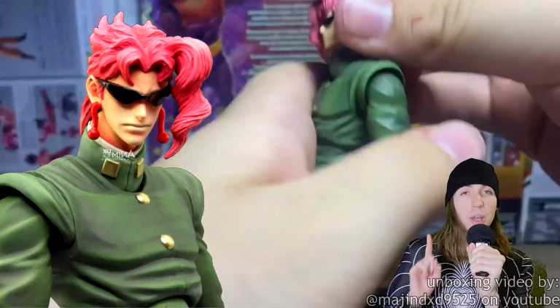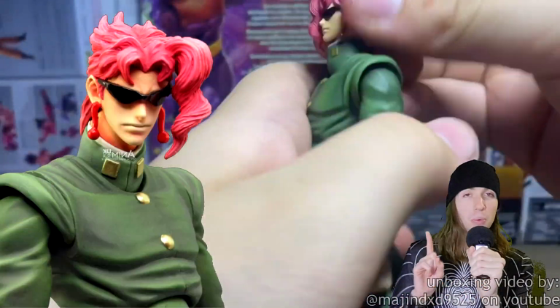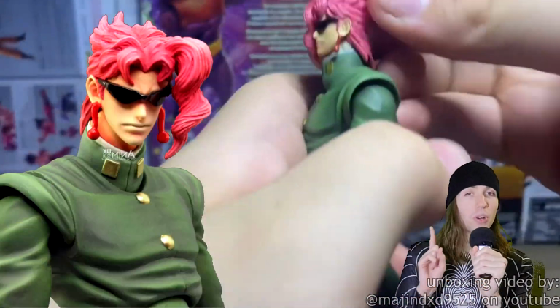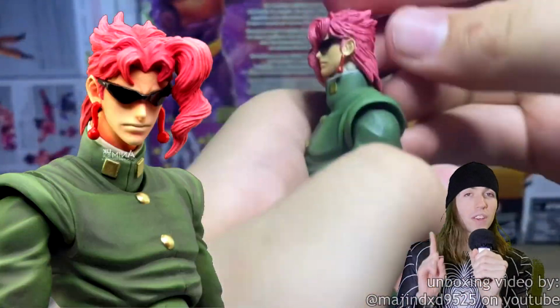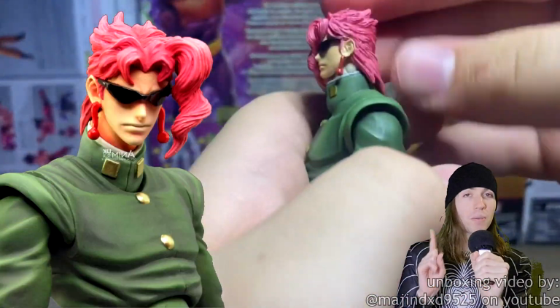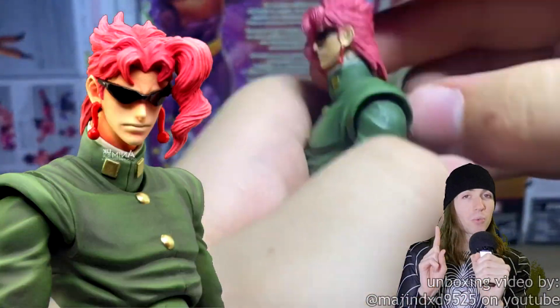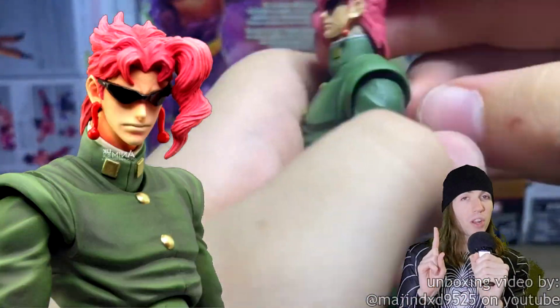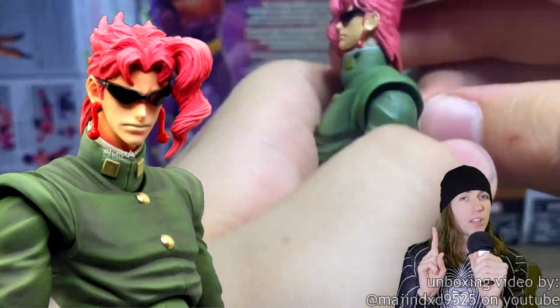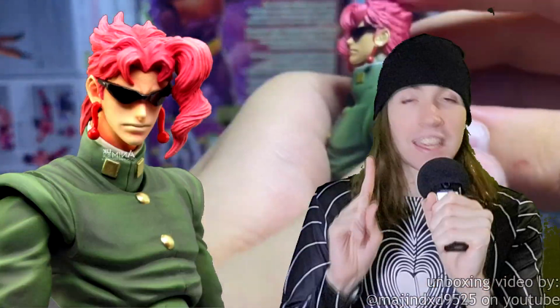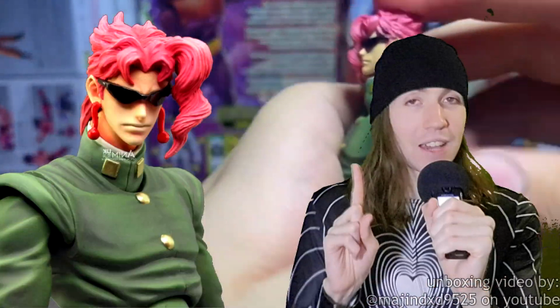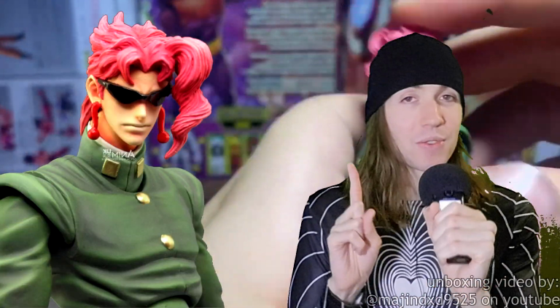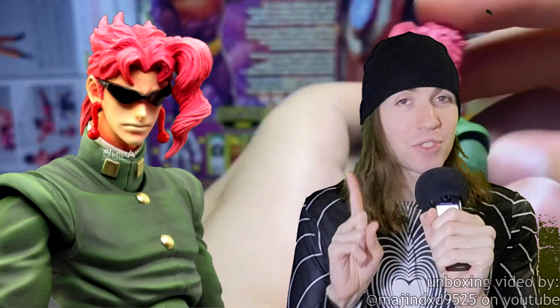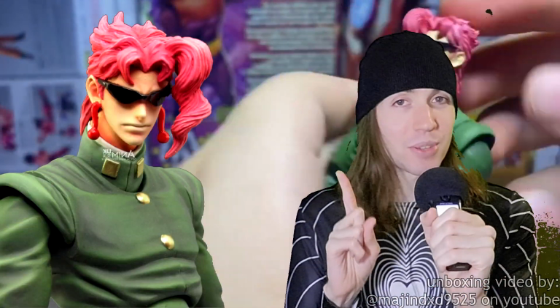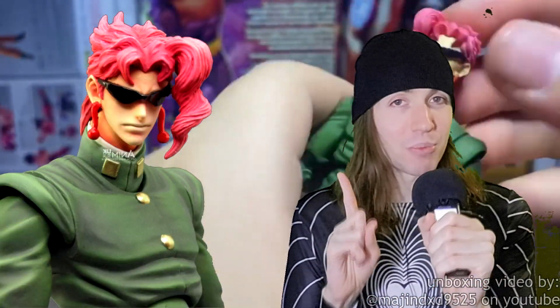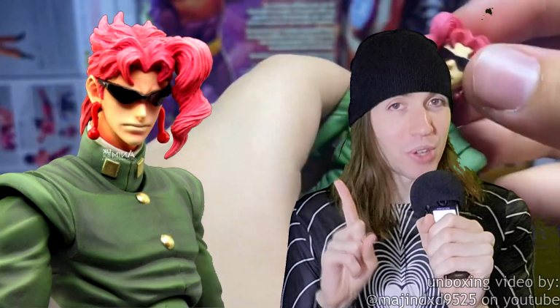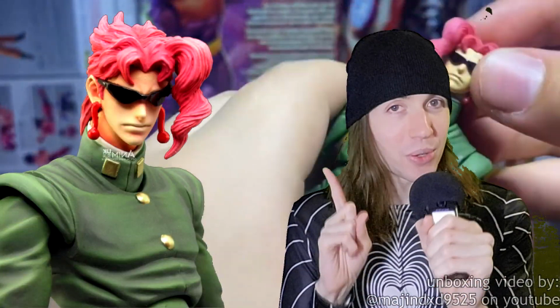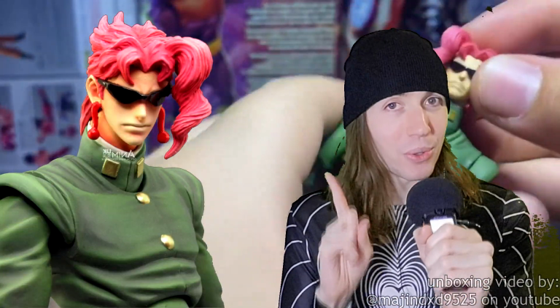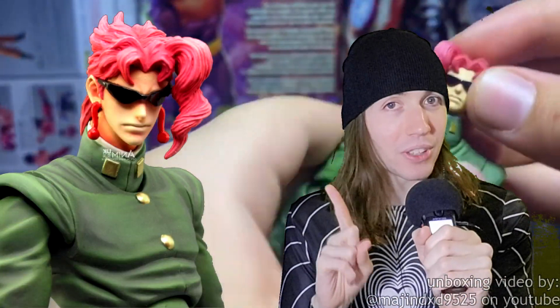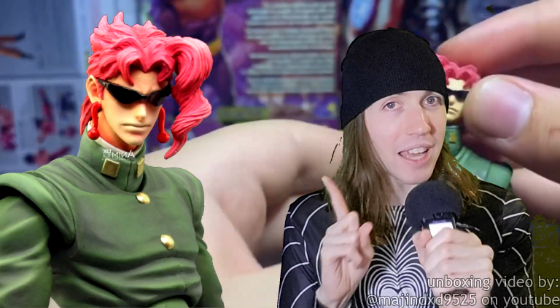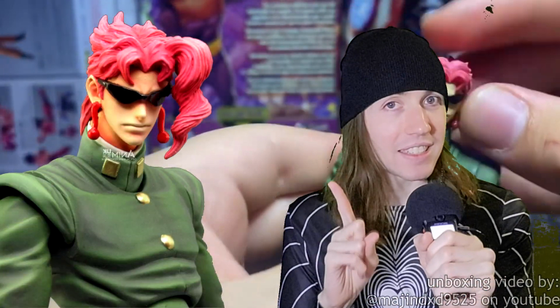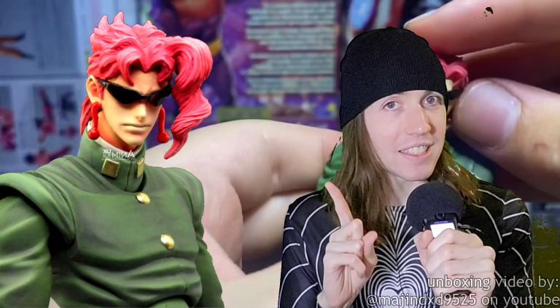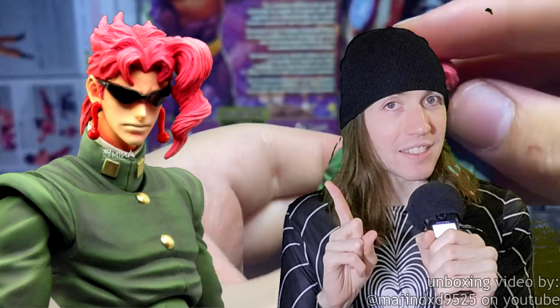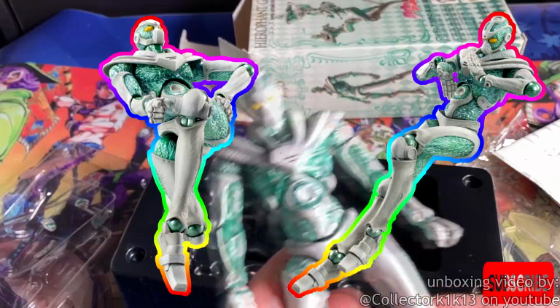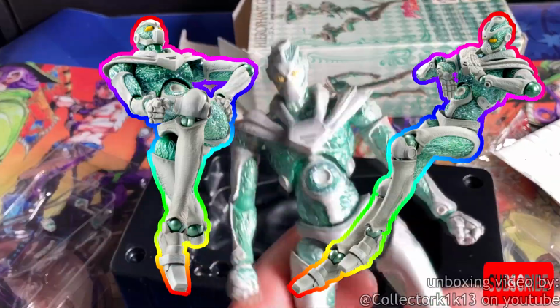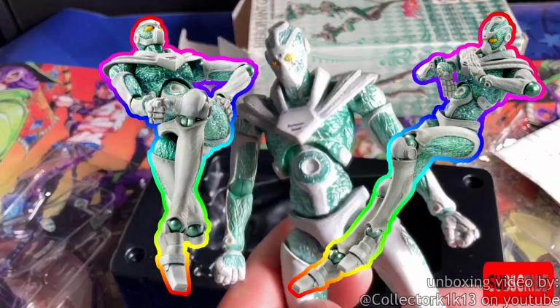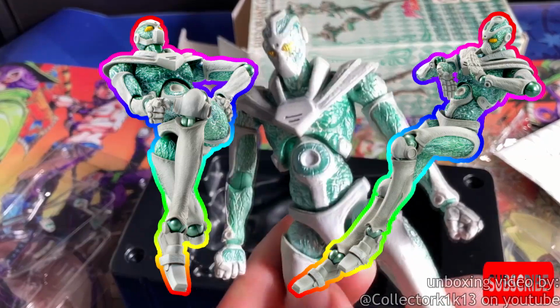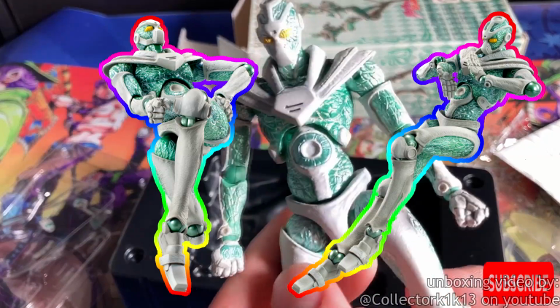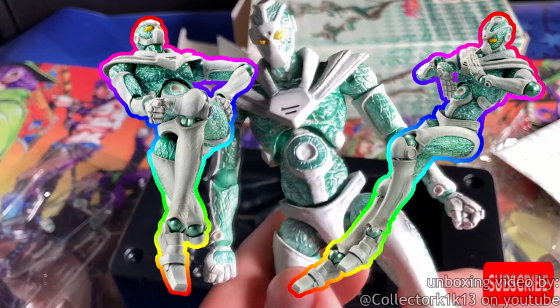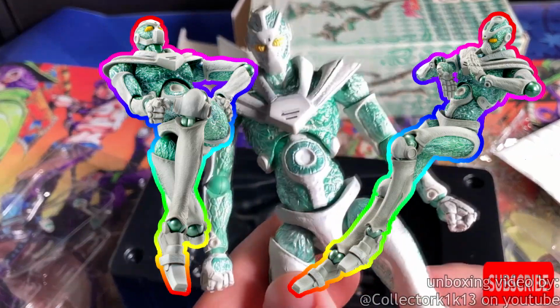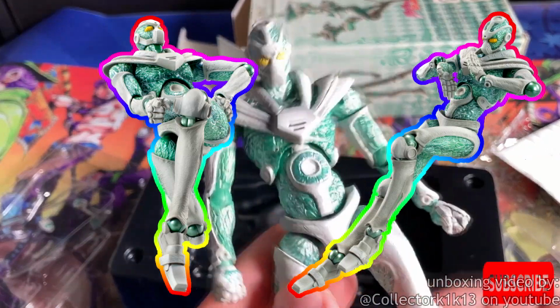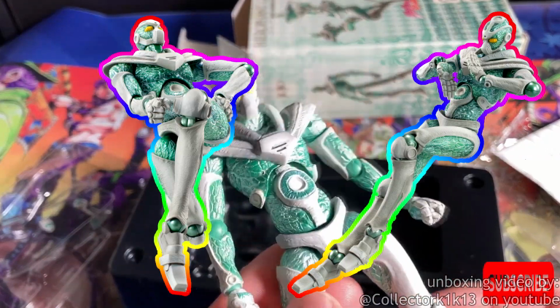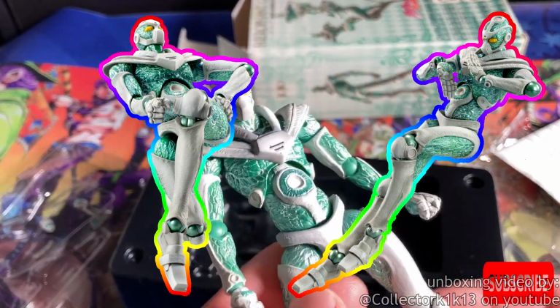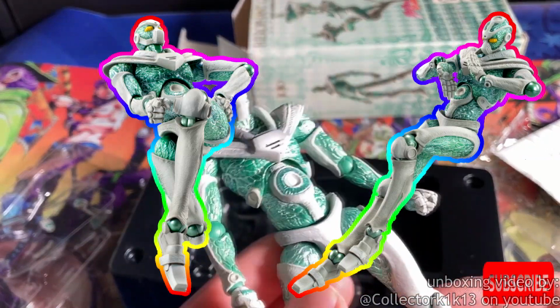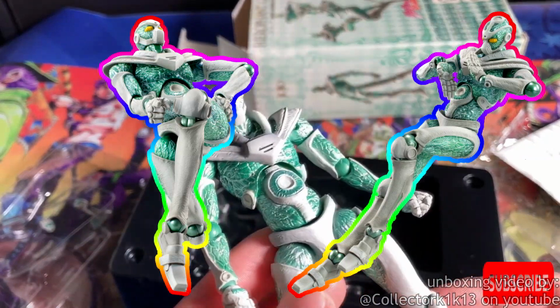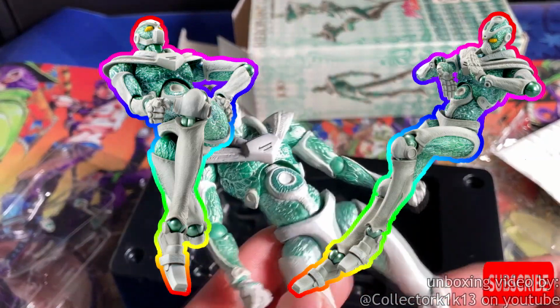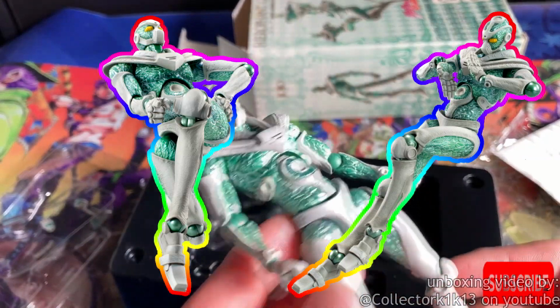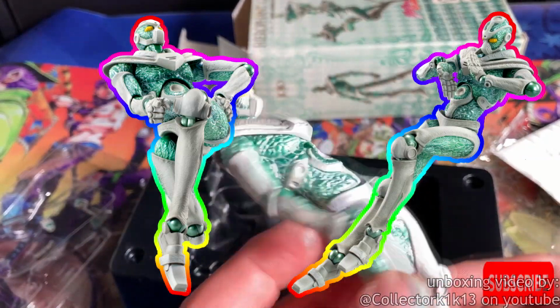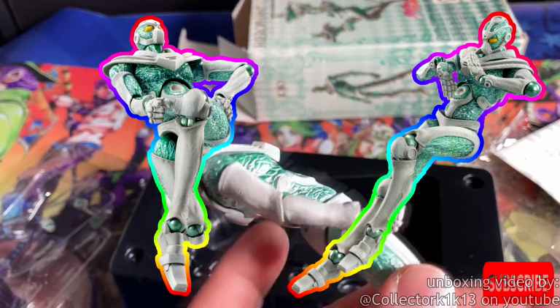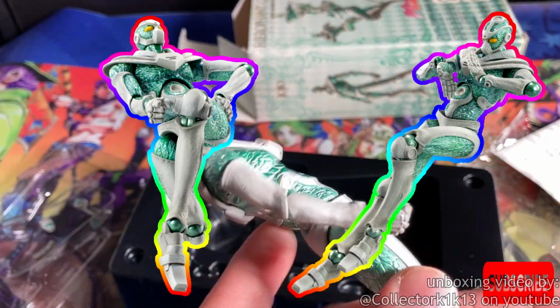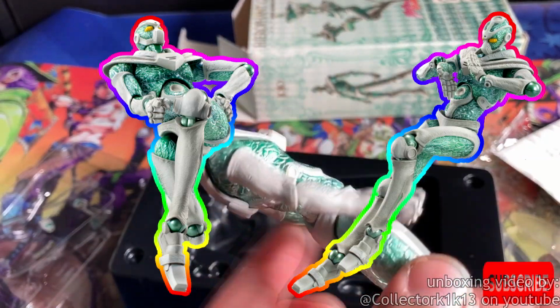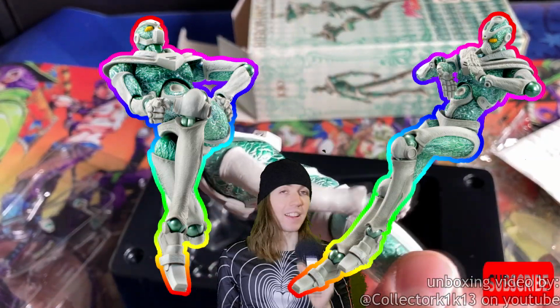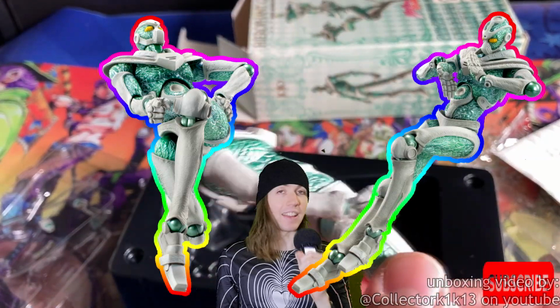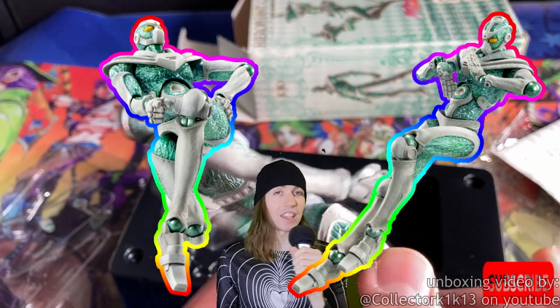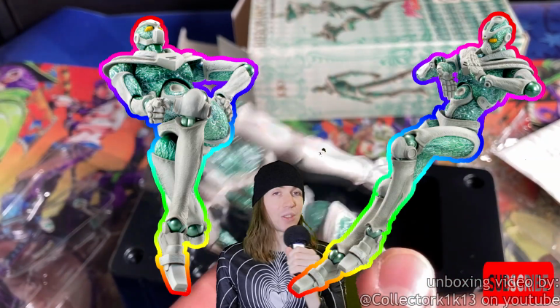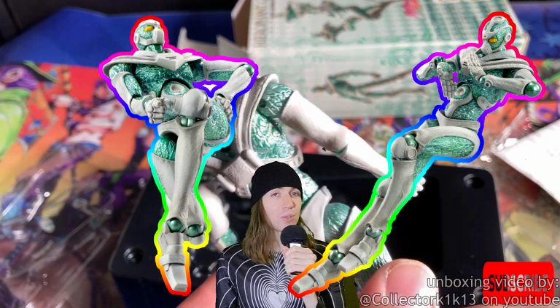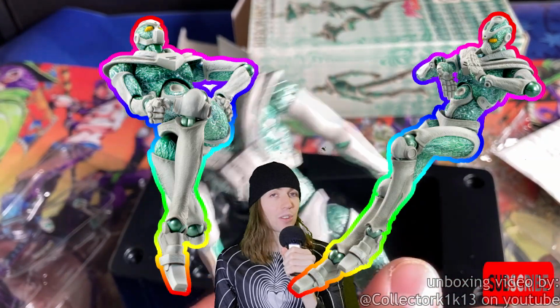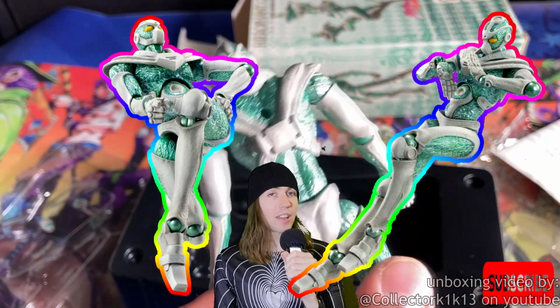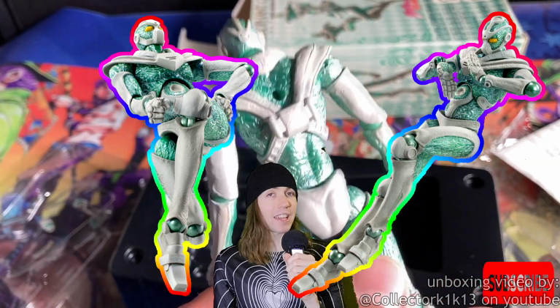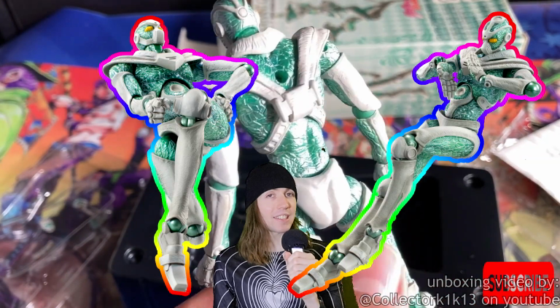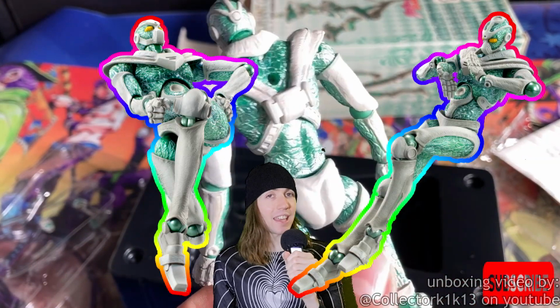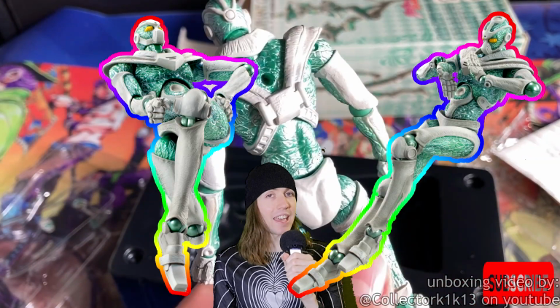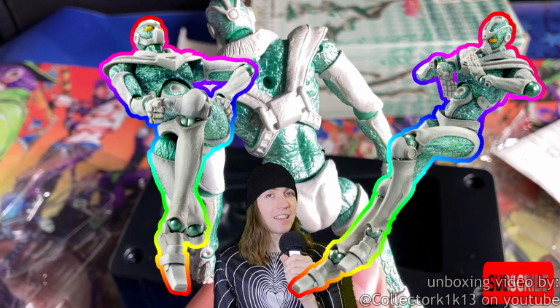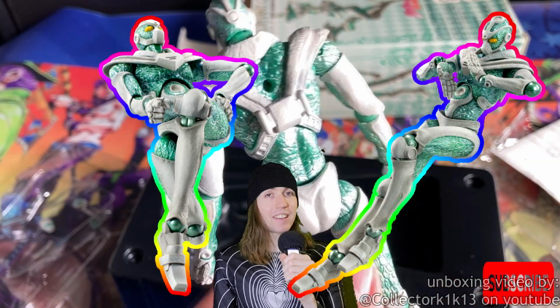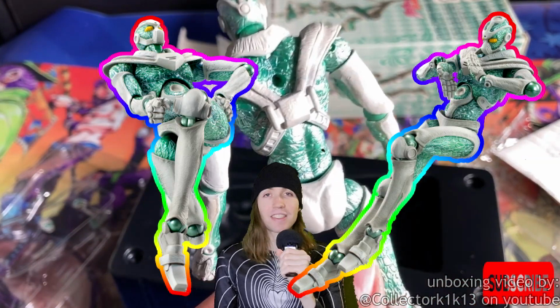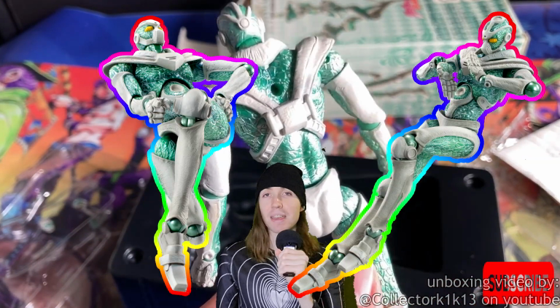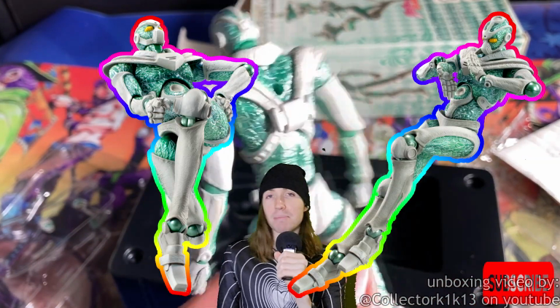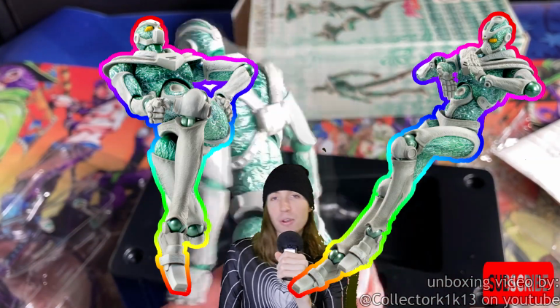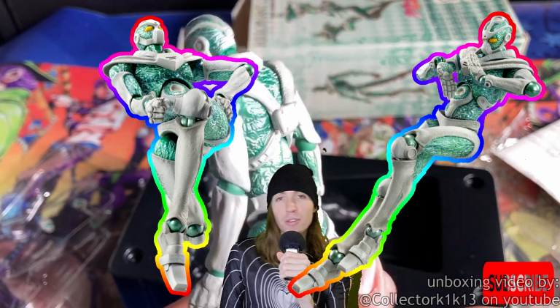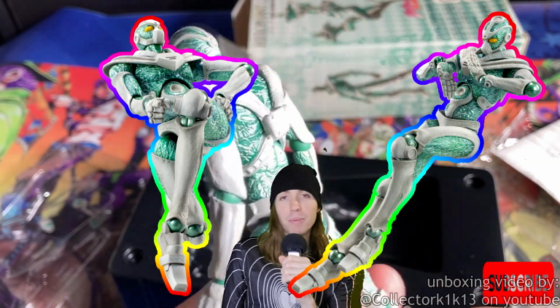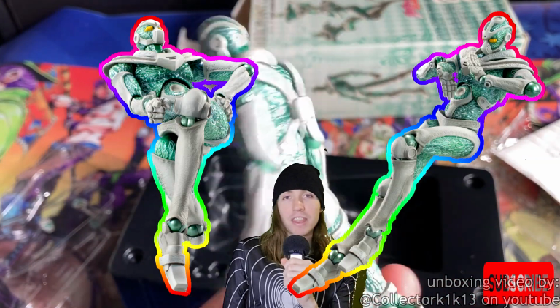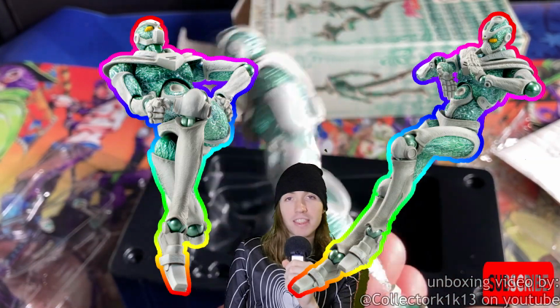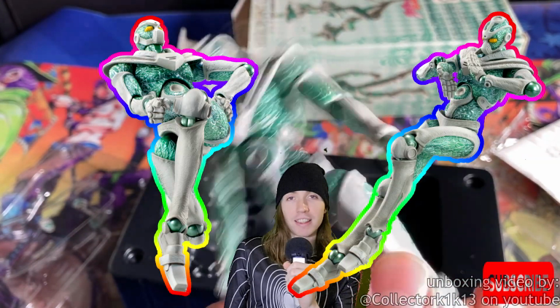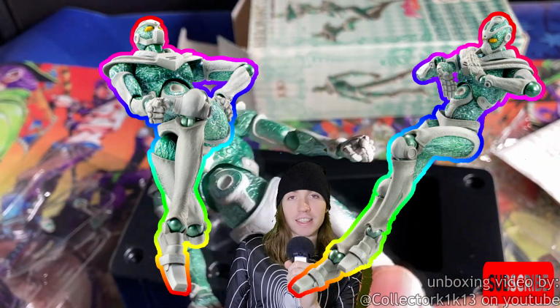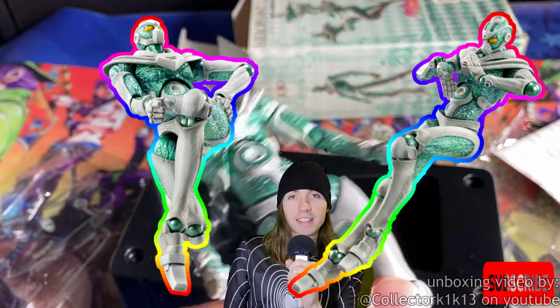But I will give him credit — he comes with some pretty cool glasses. Number 6: Hierophant Green. Like user, like stand — they both made the list.